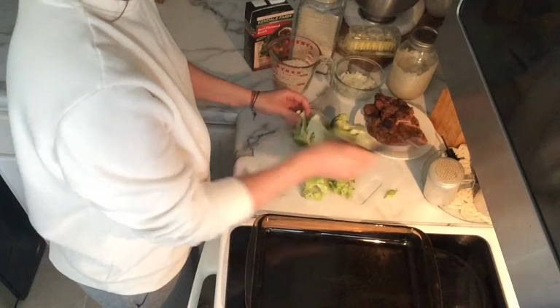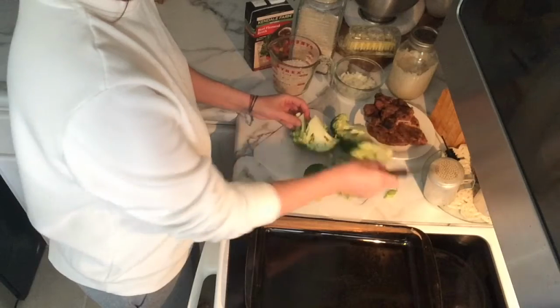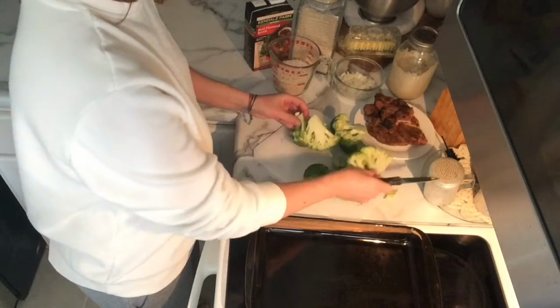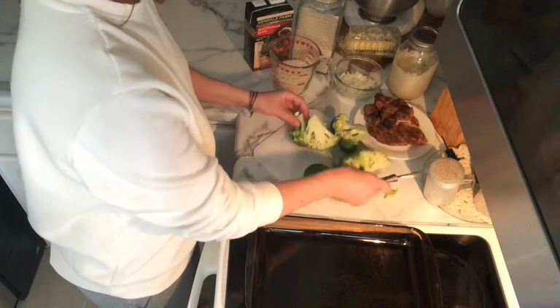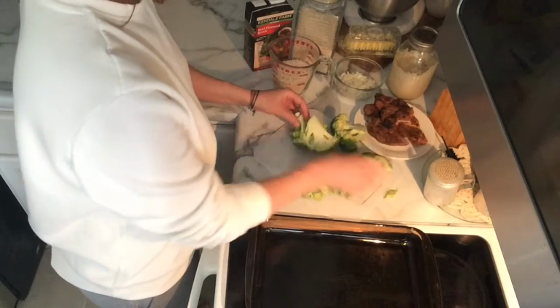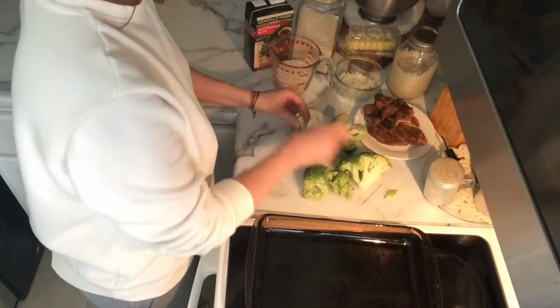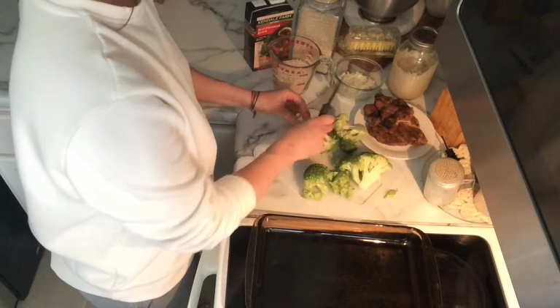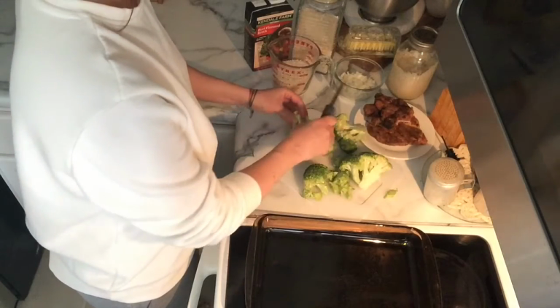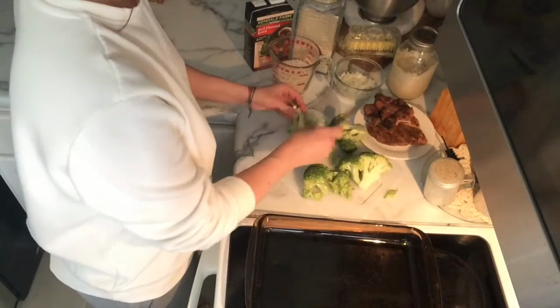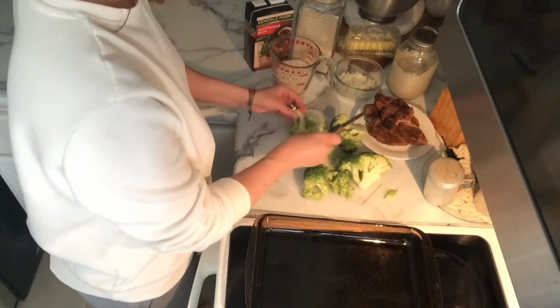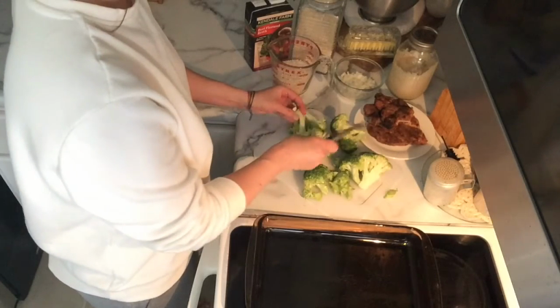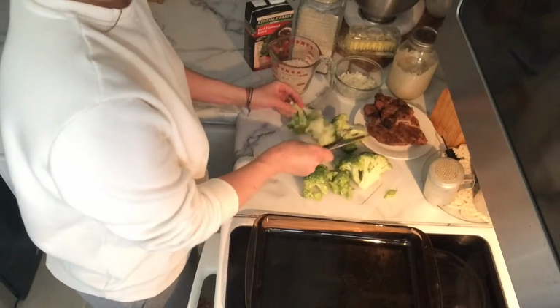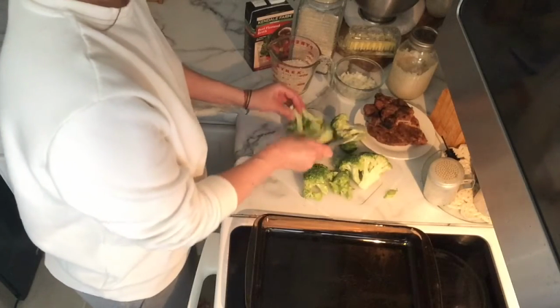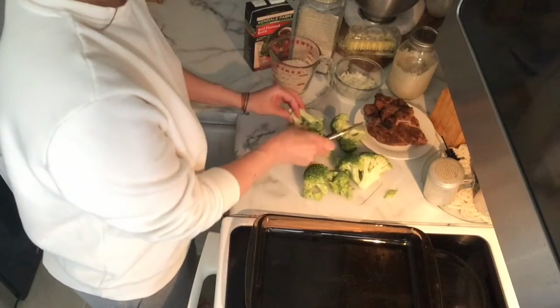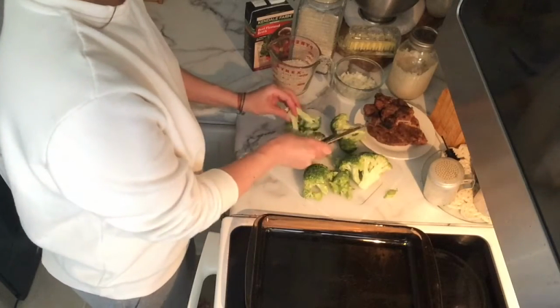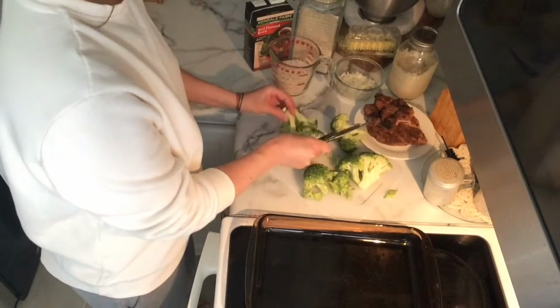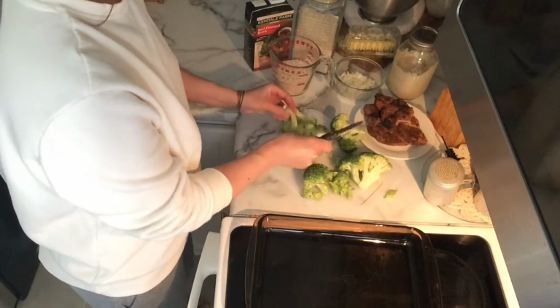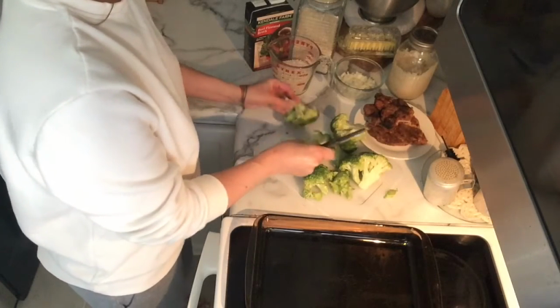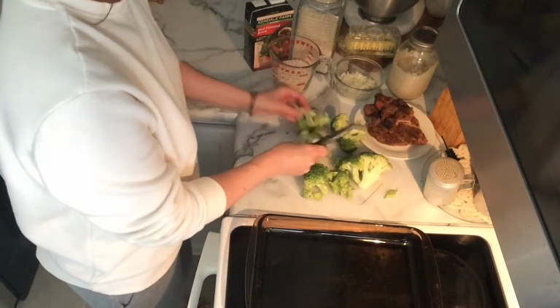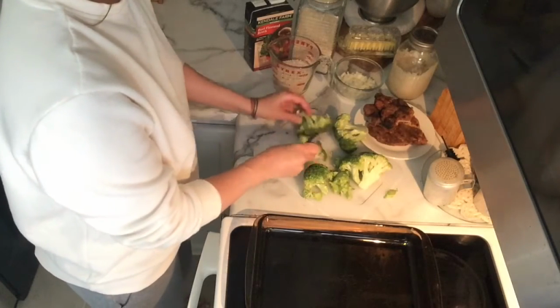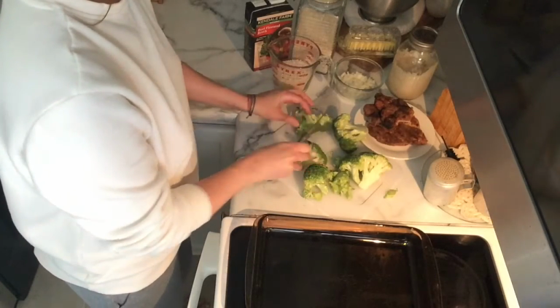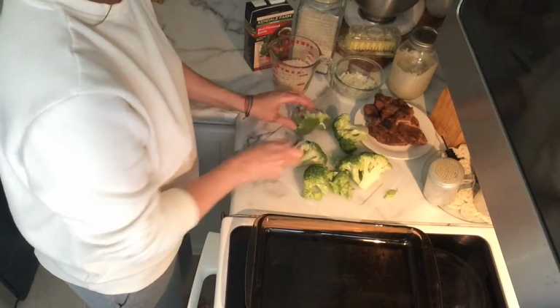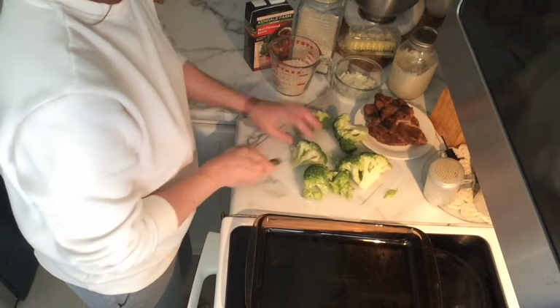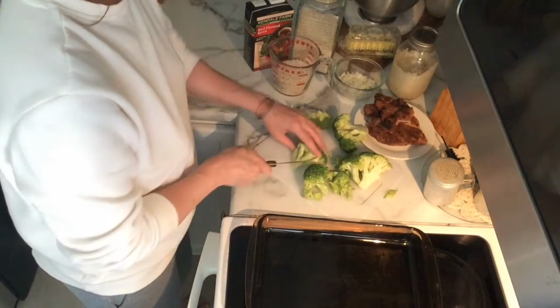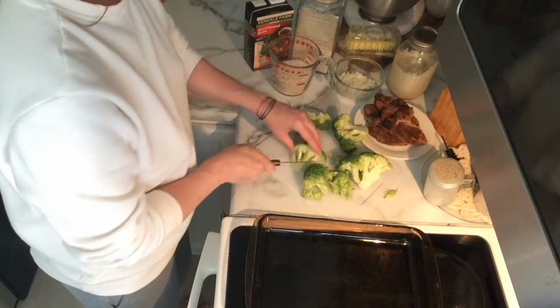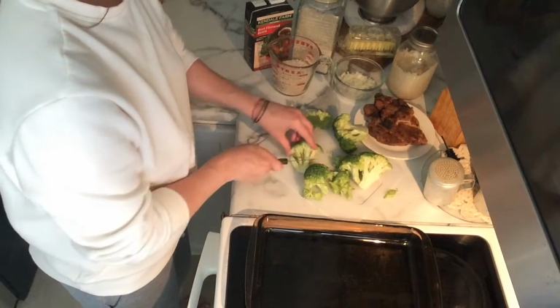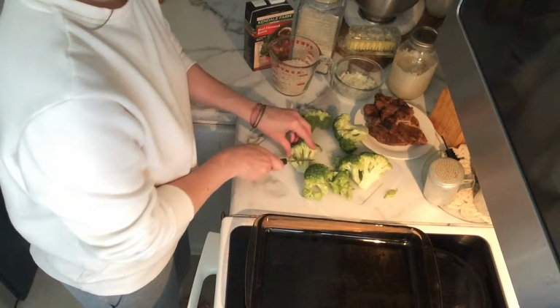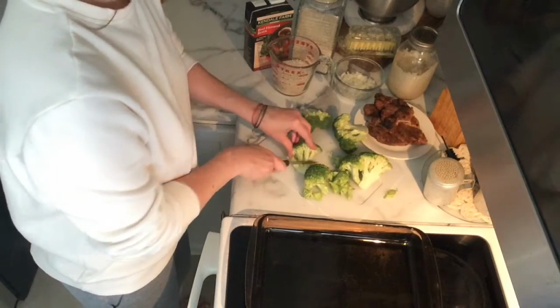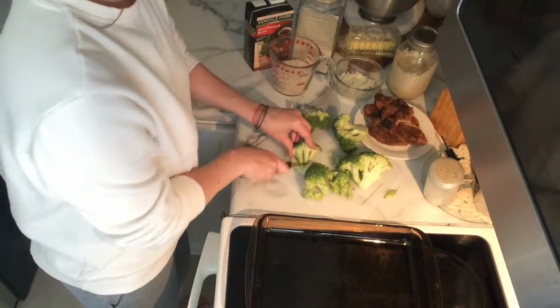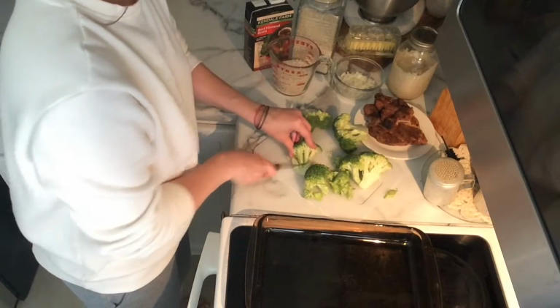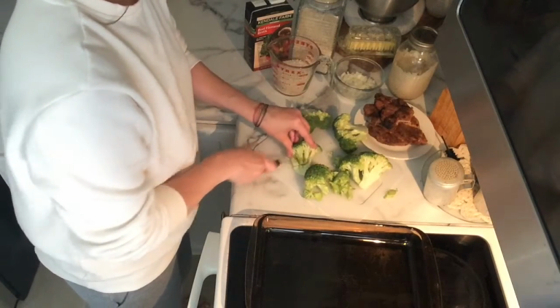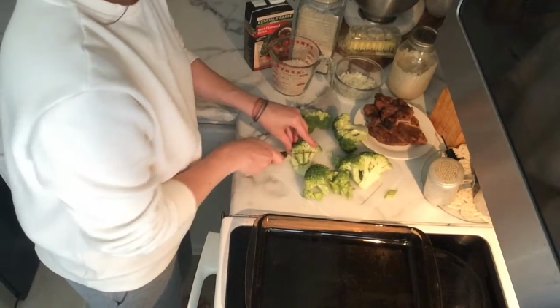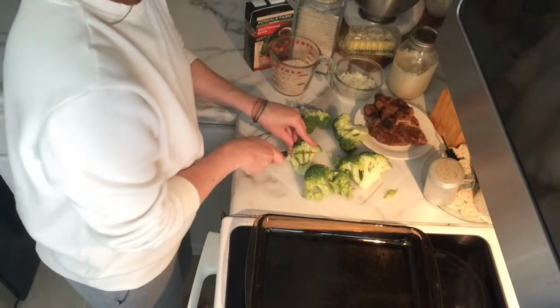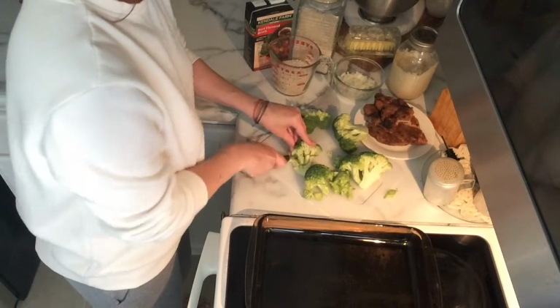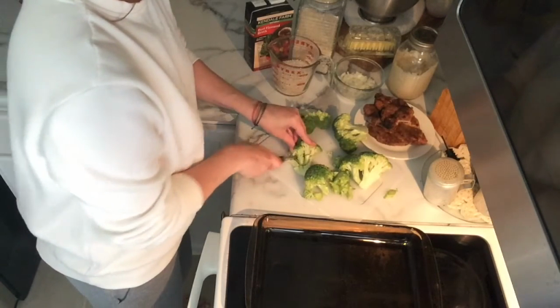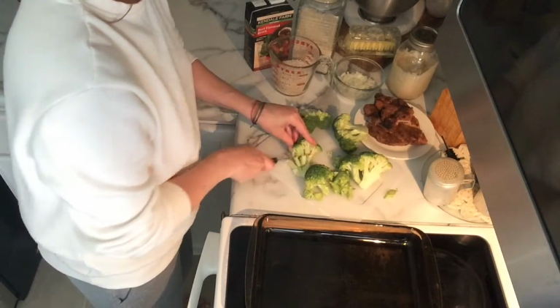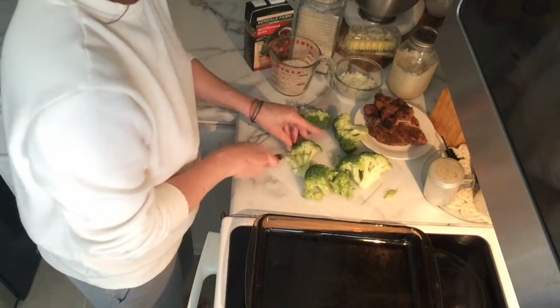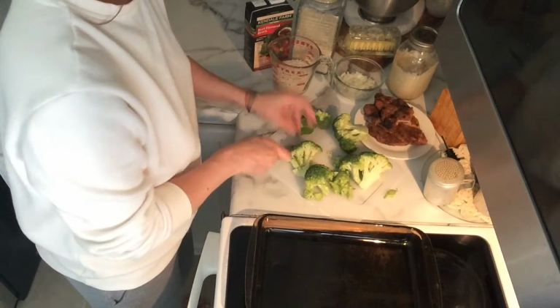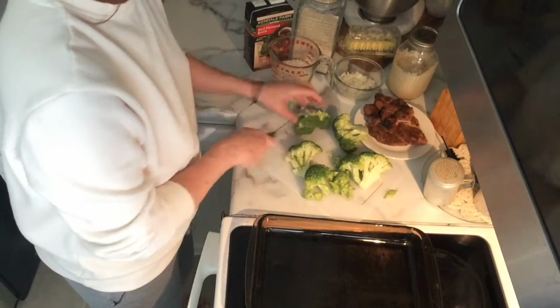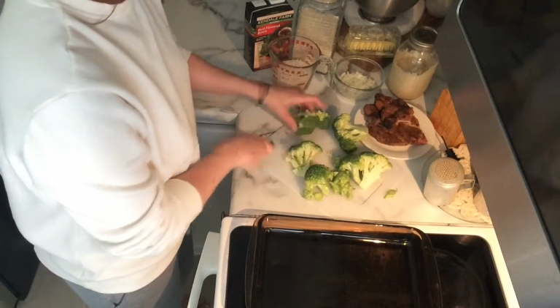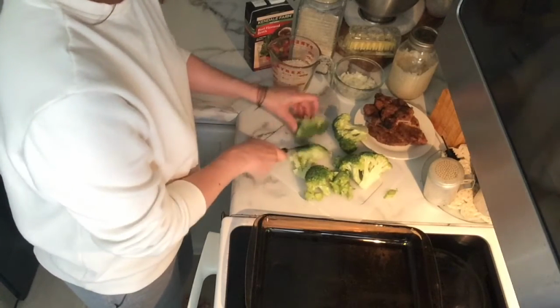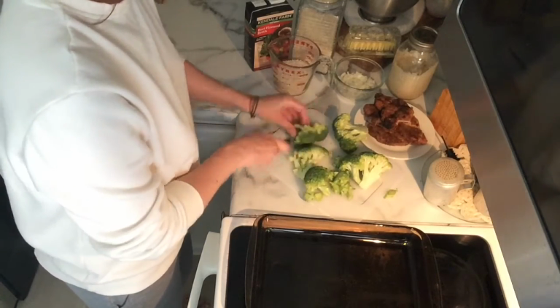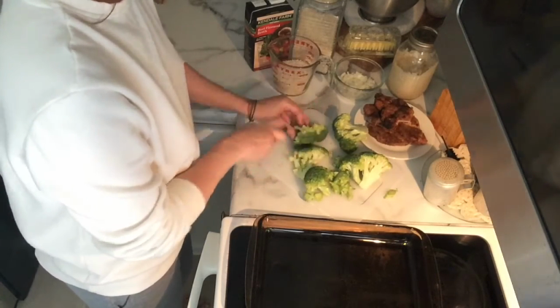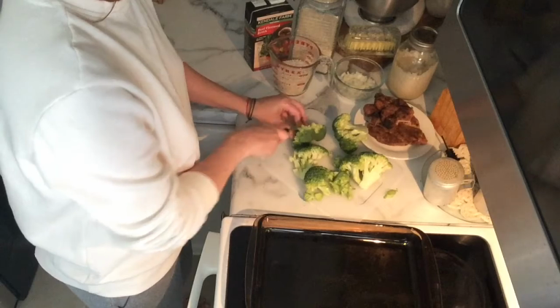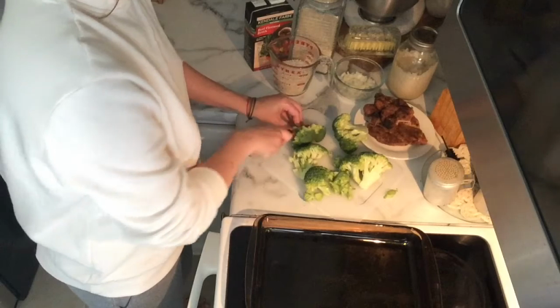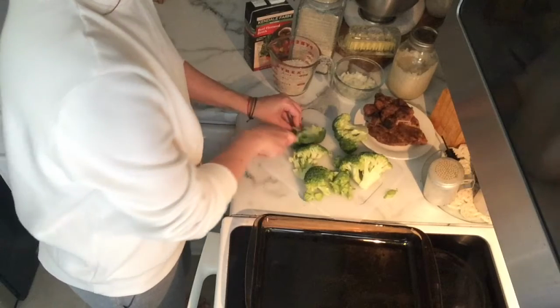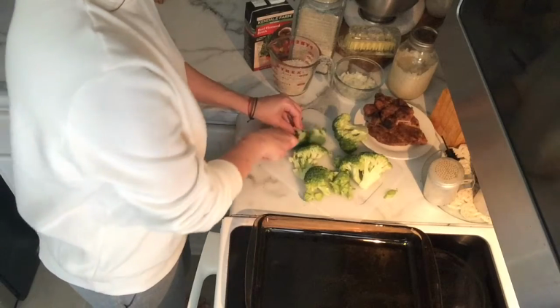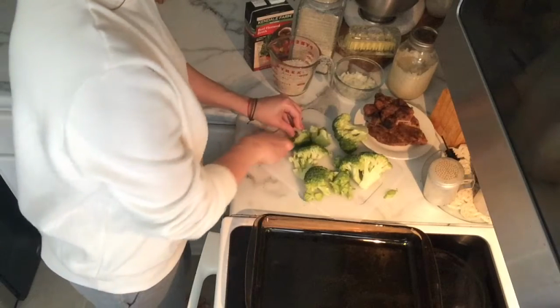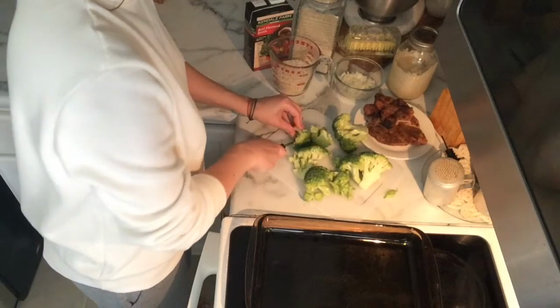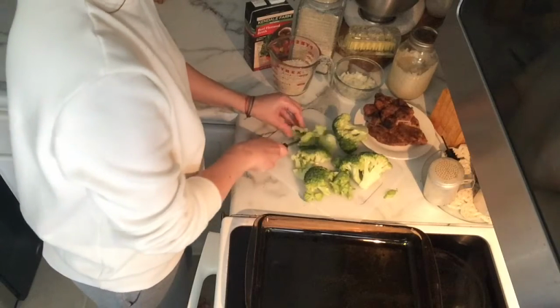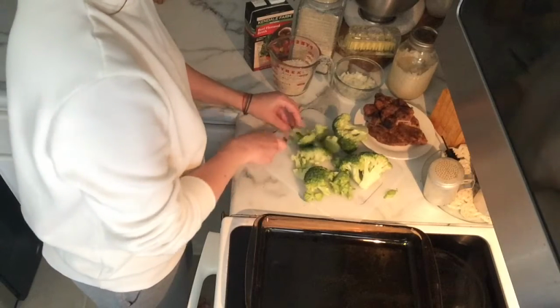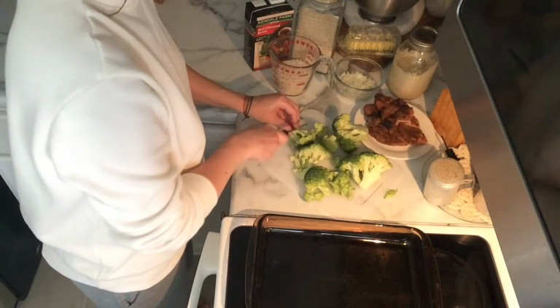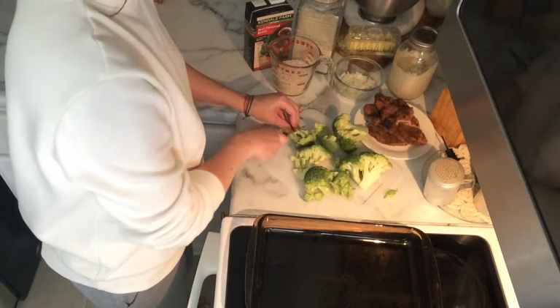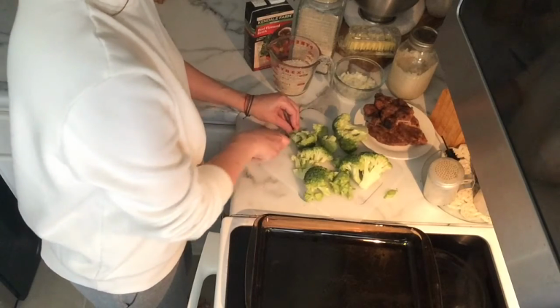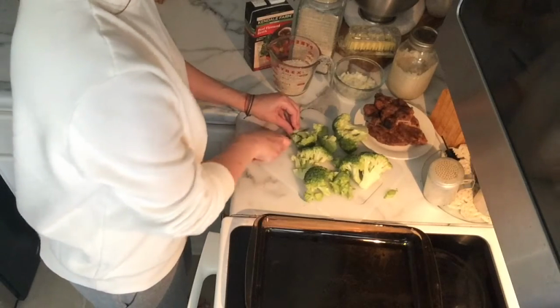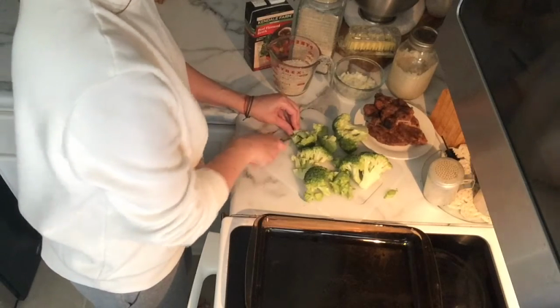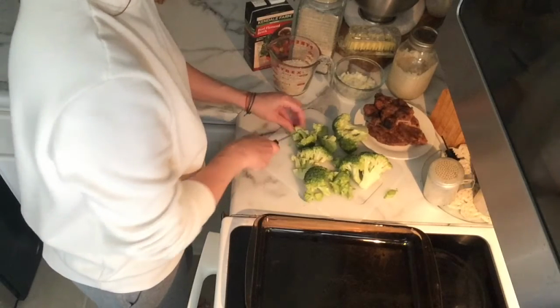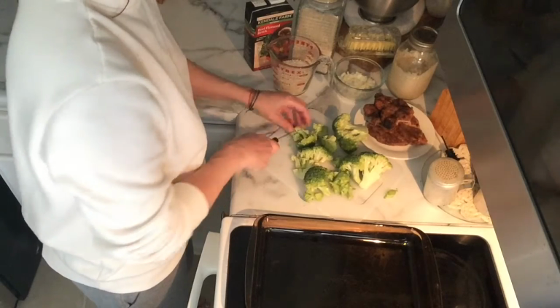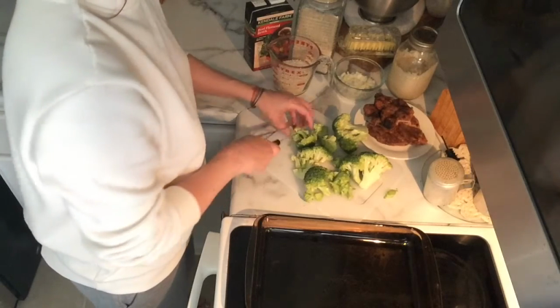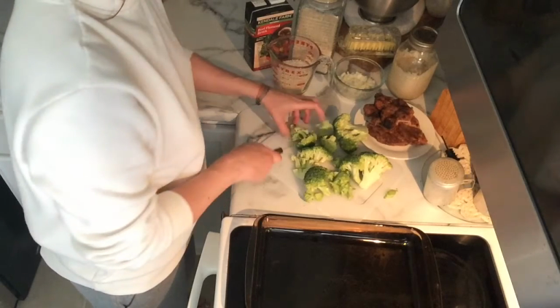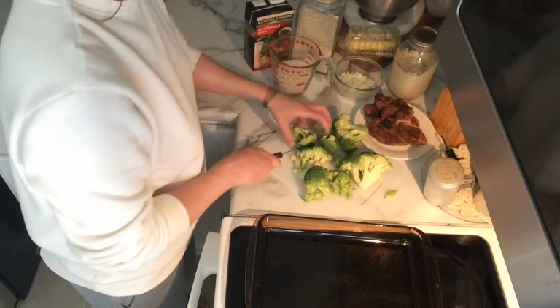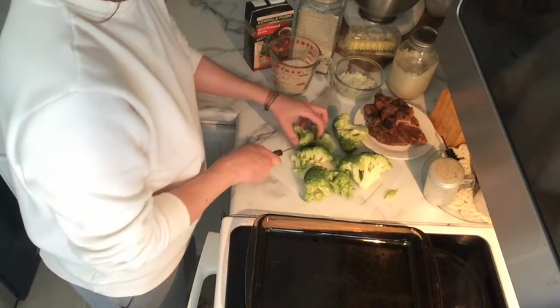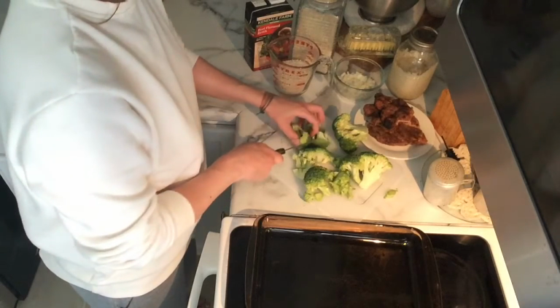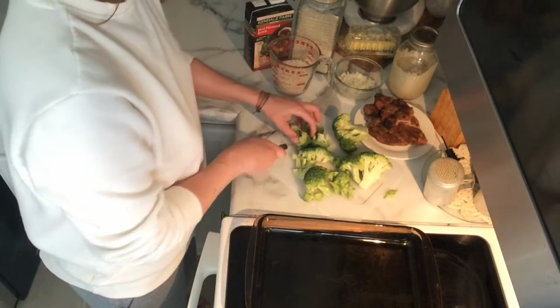Hey guys, it's Megan here with Megabuck Savings. Today I'm sharing with you a meal that's called the Forgotten Pork Chops.